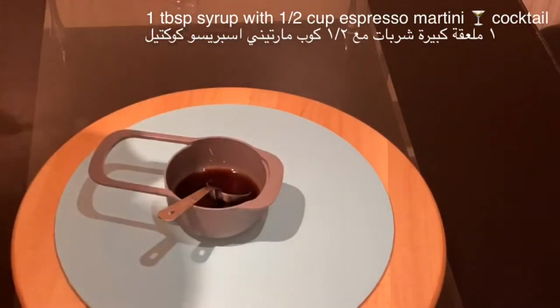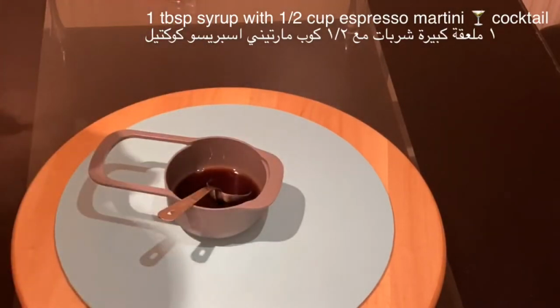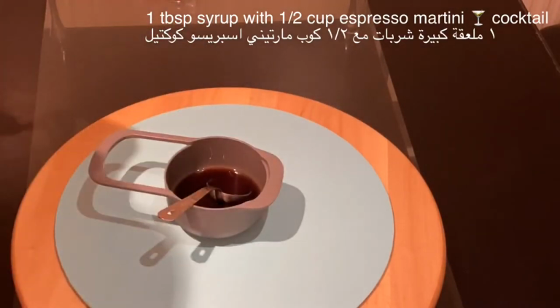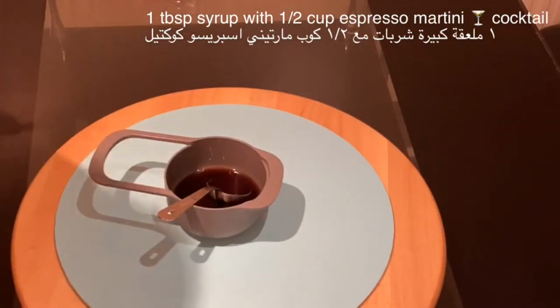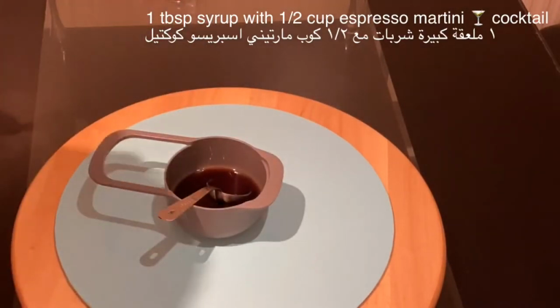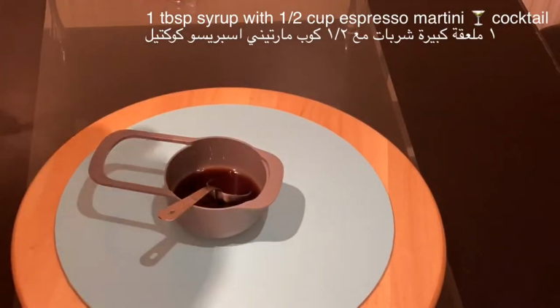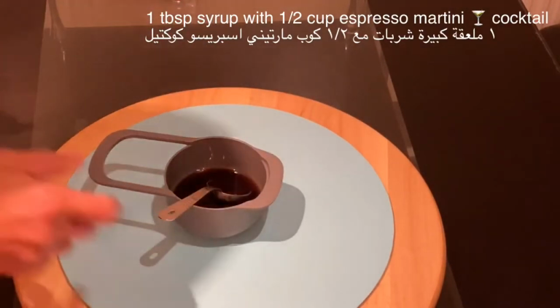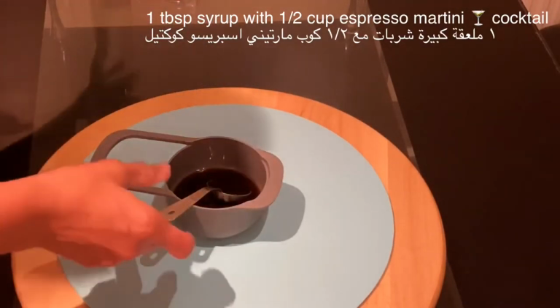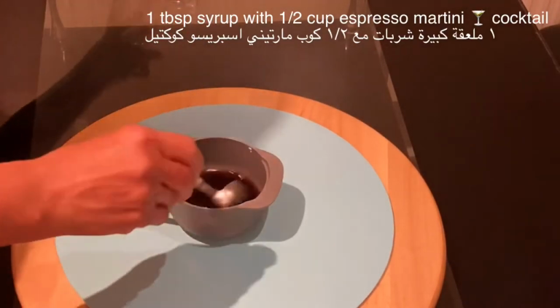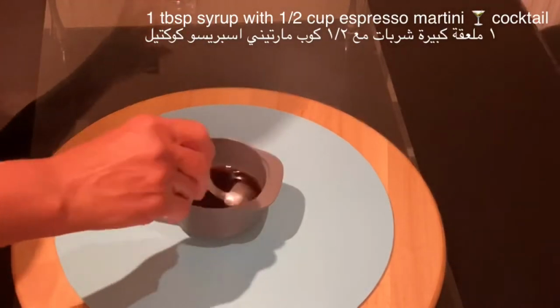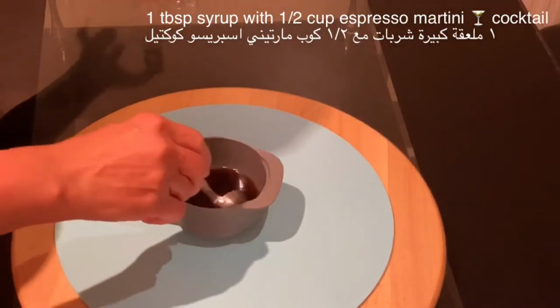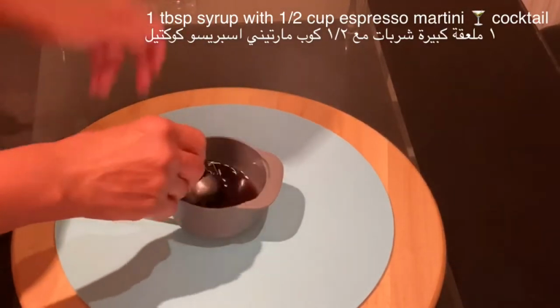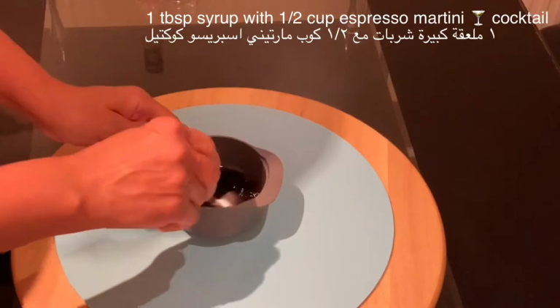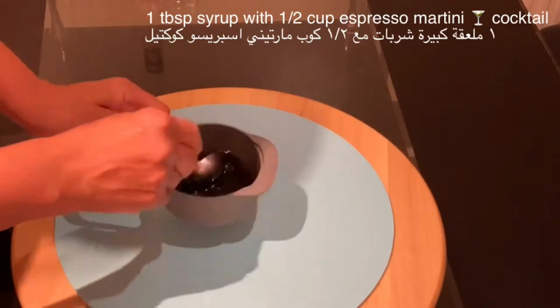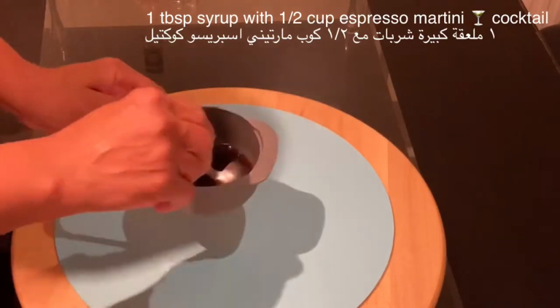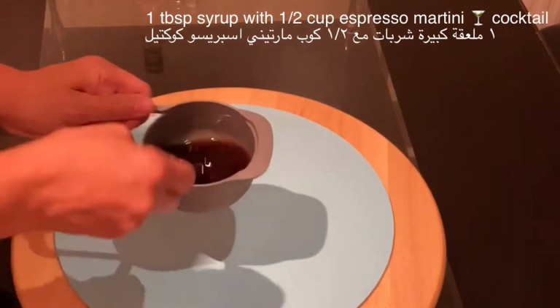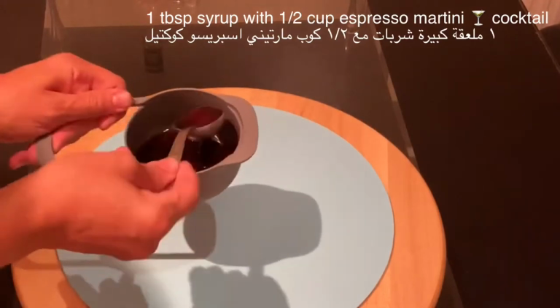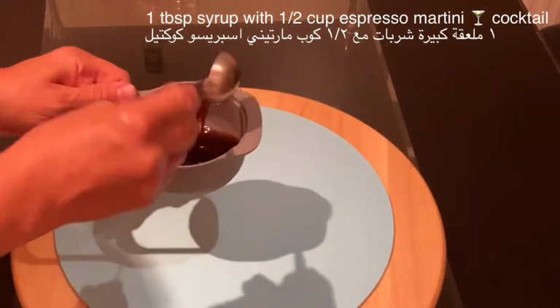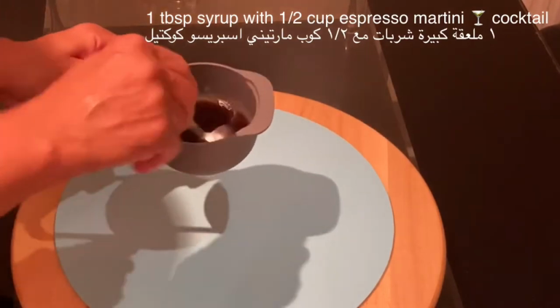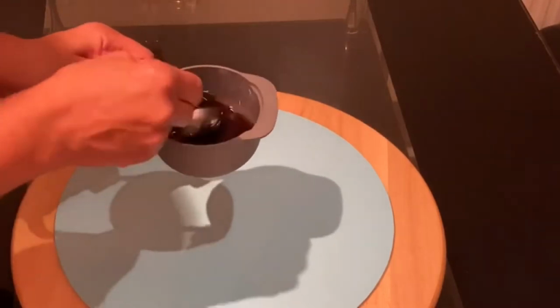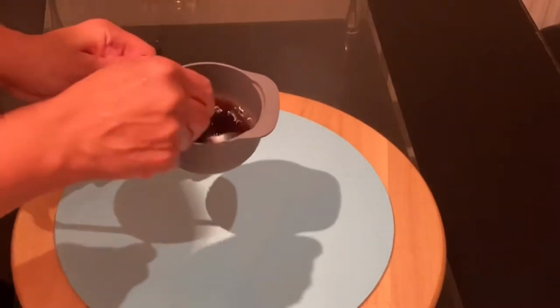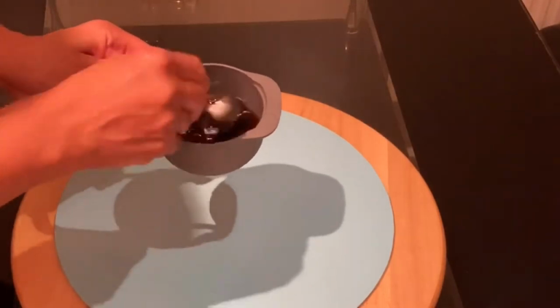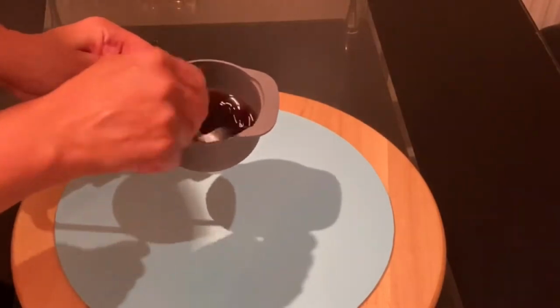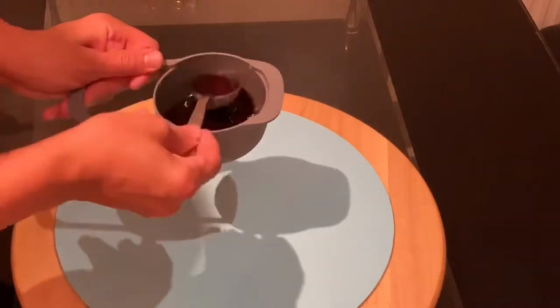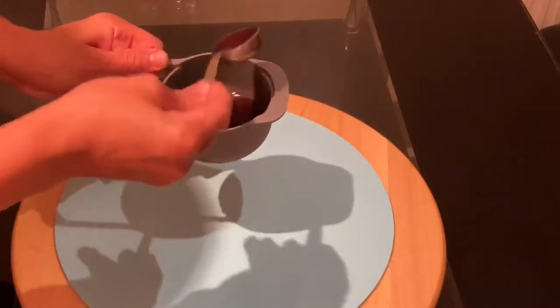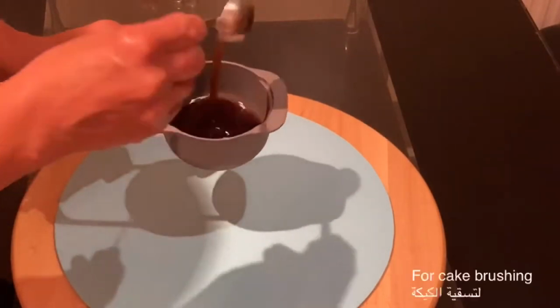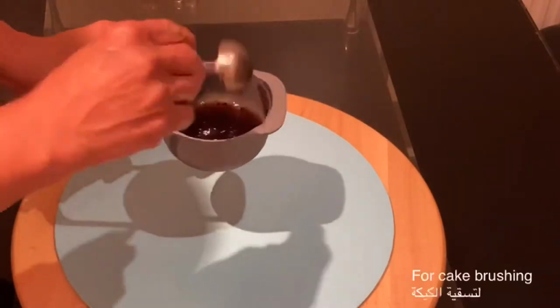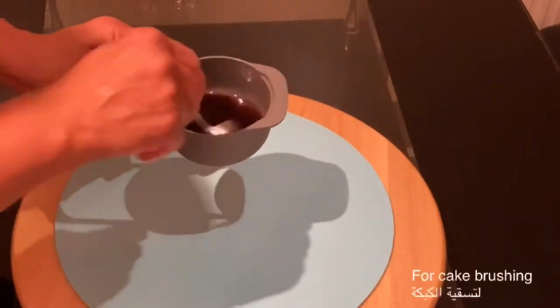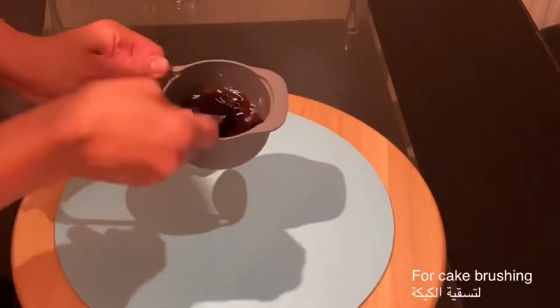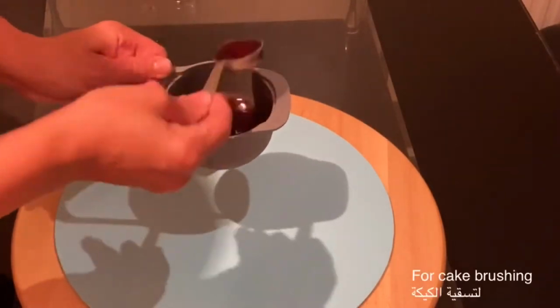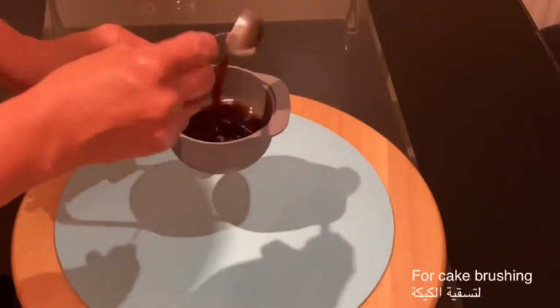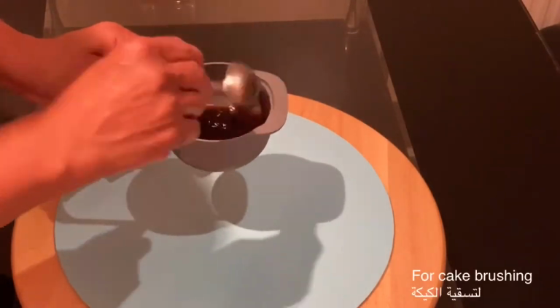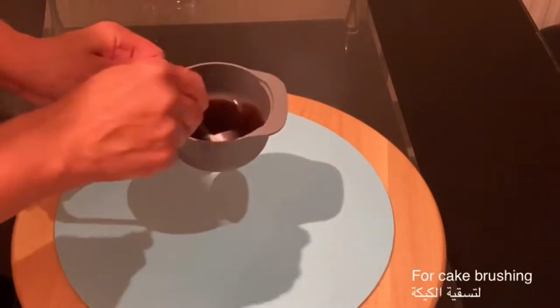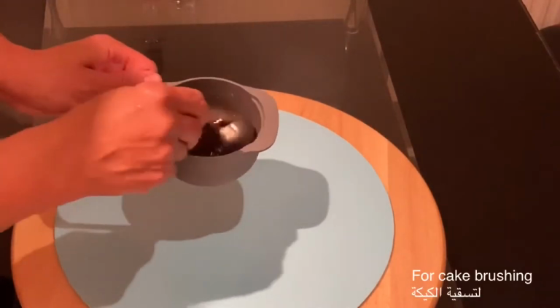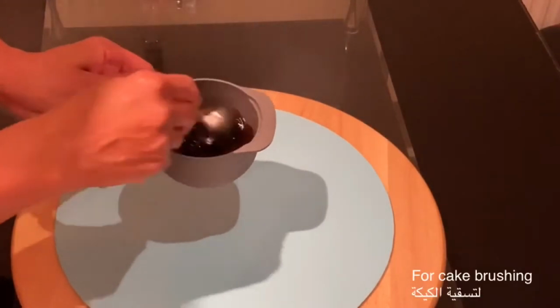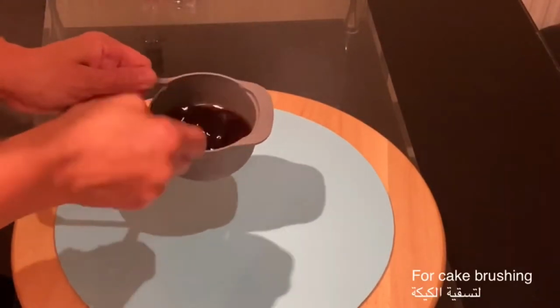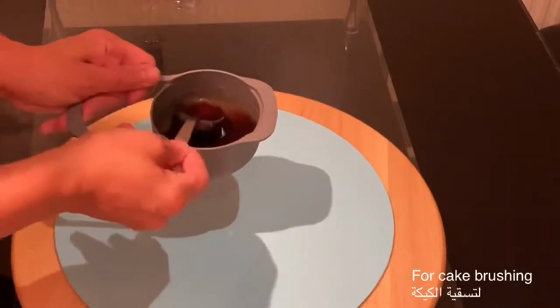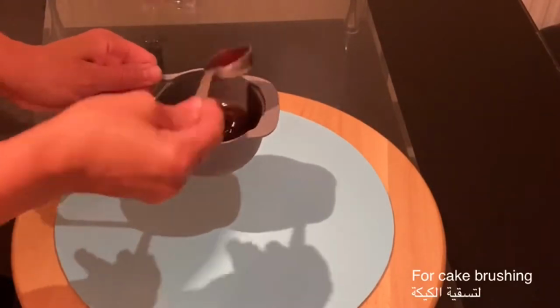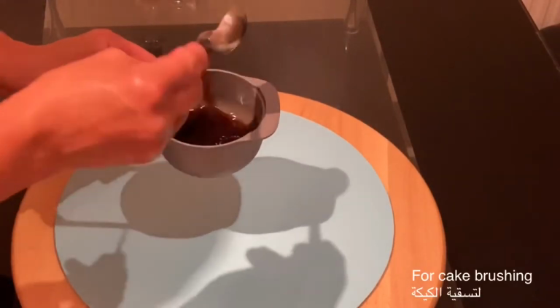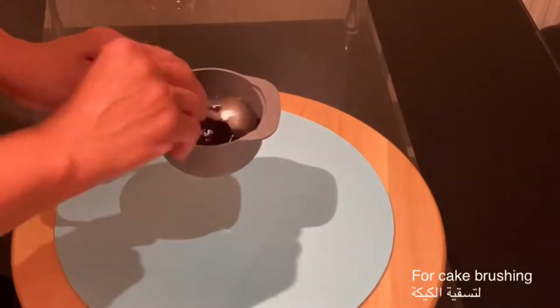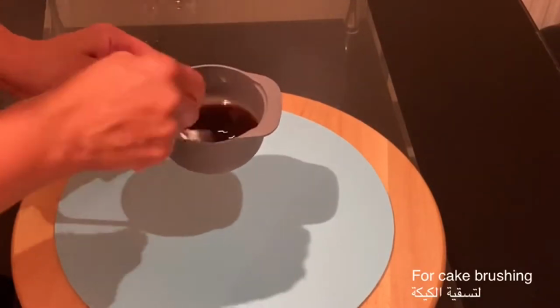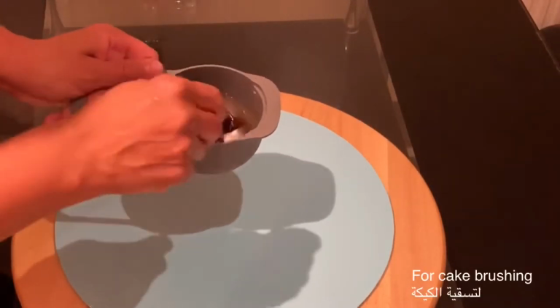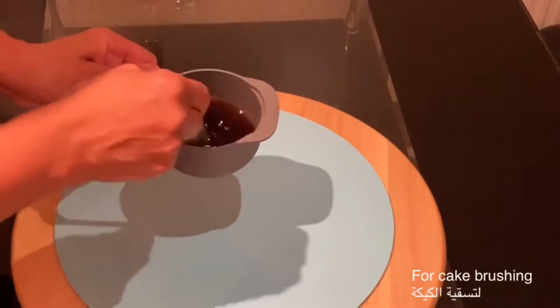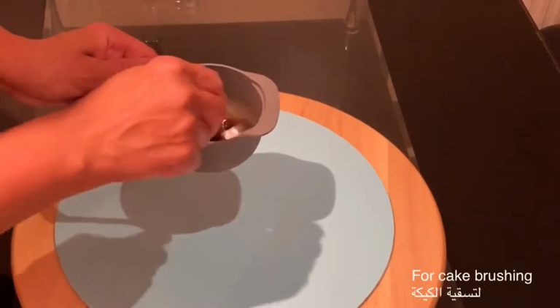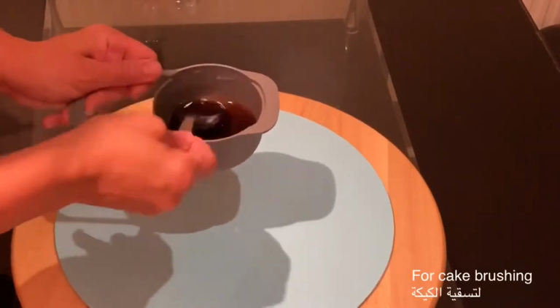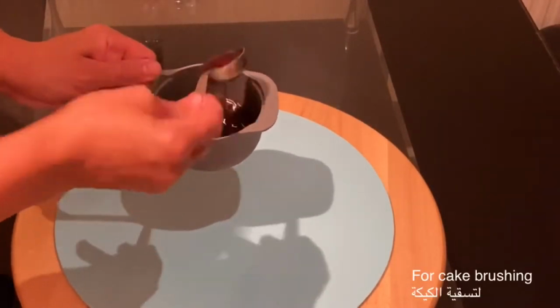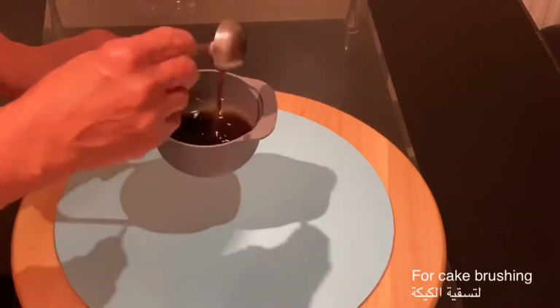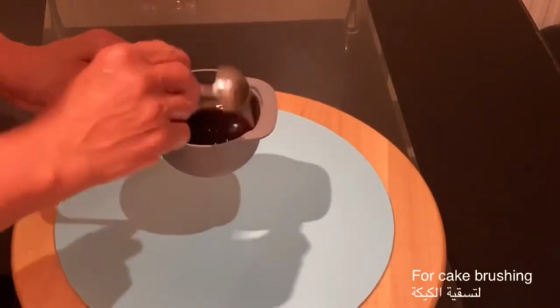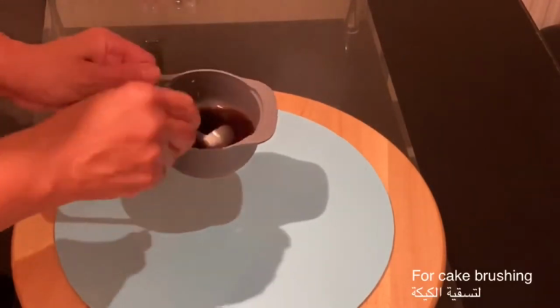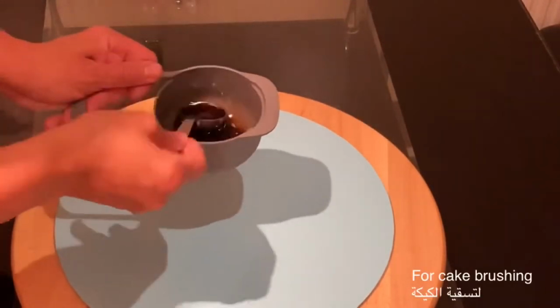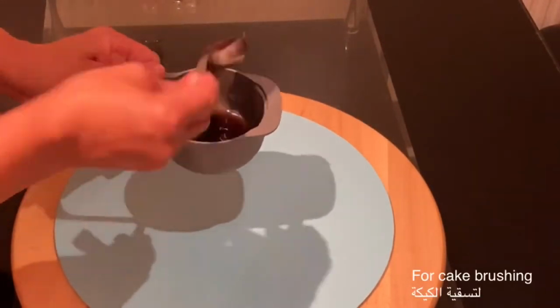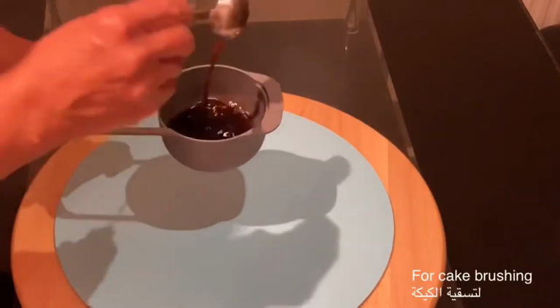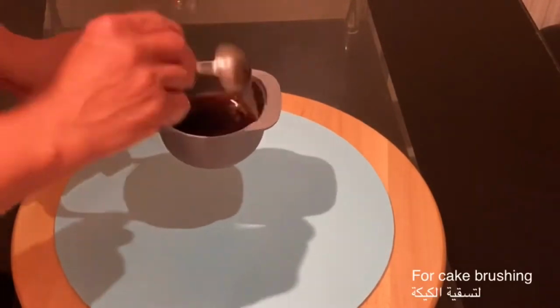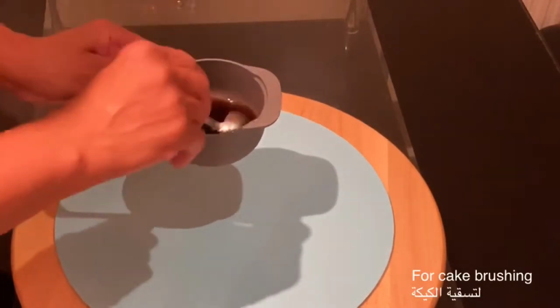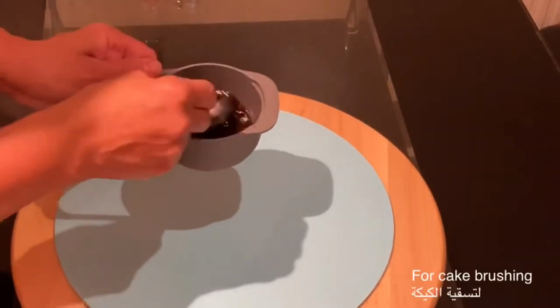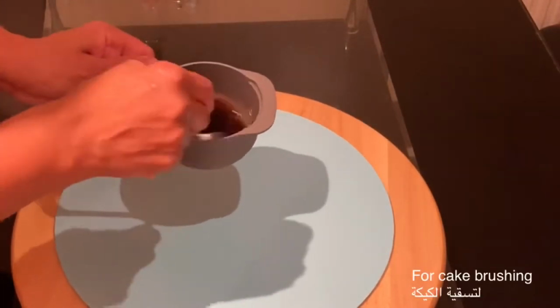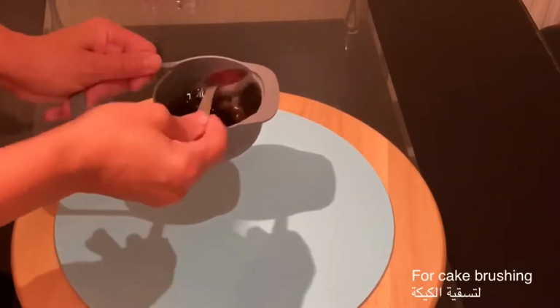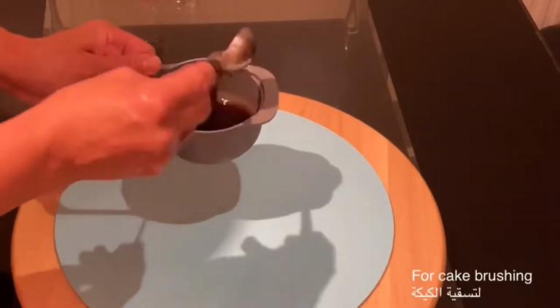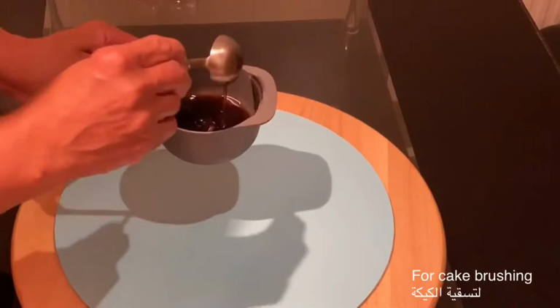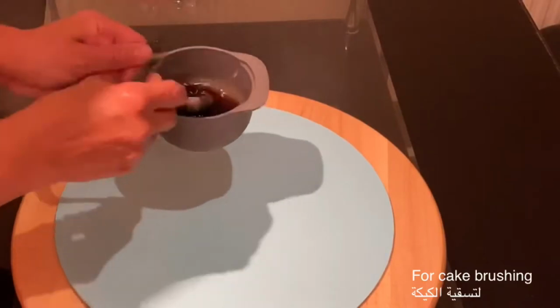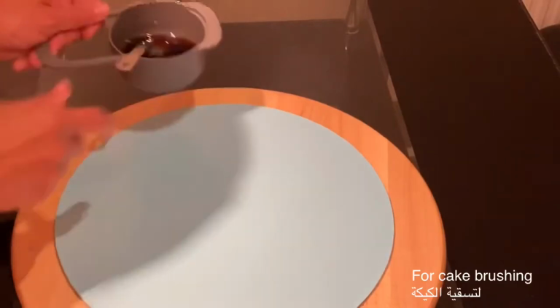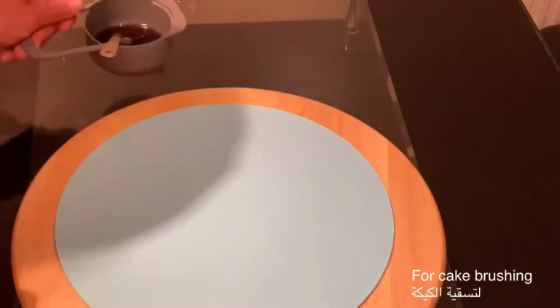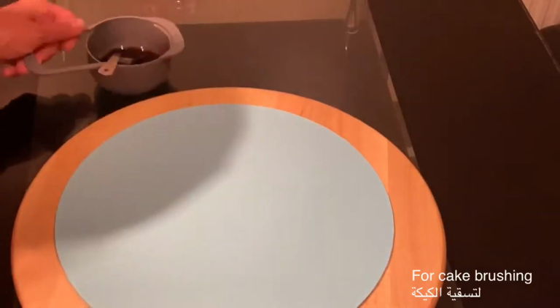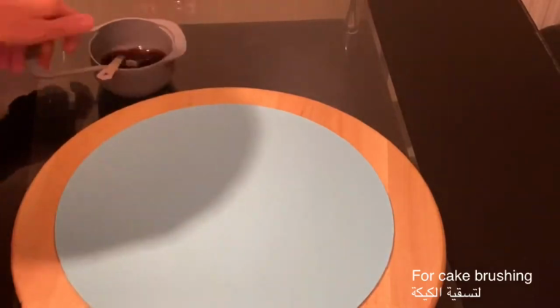As for the syrup for the cake, I have added one tablespoon of normal syrup with half a cup of martini espresso cocktail.